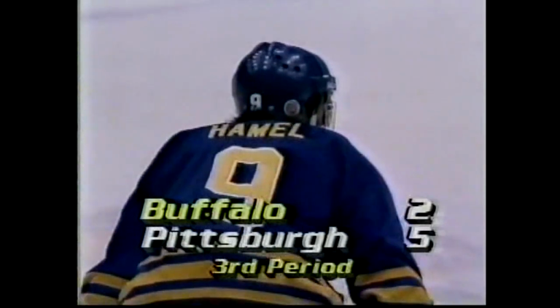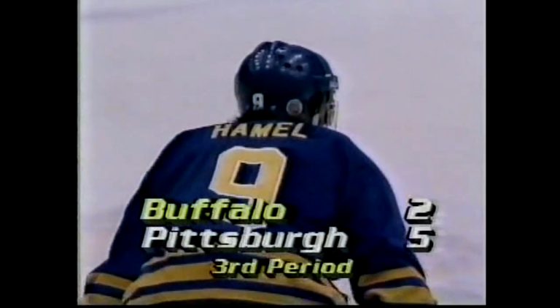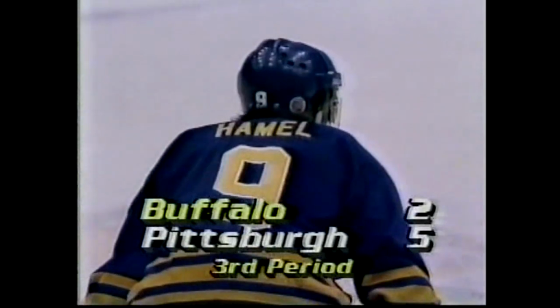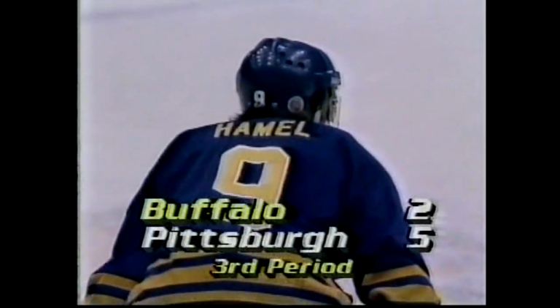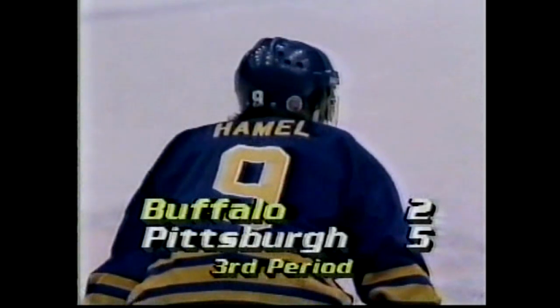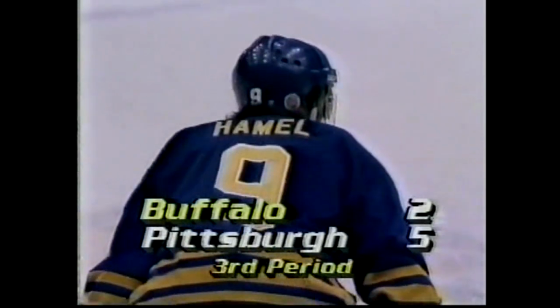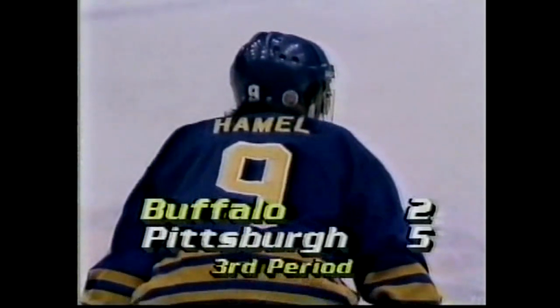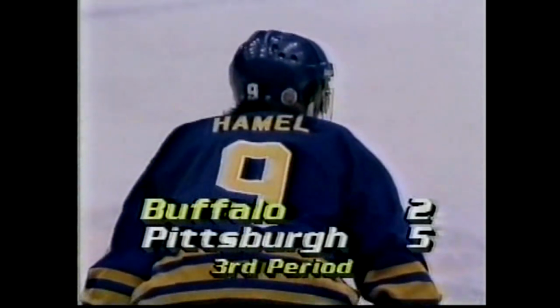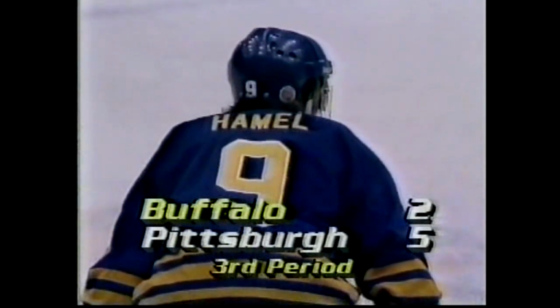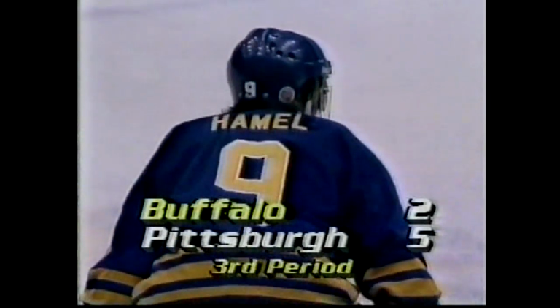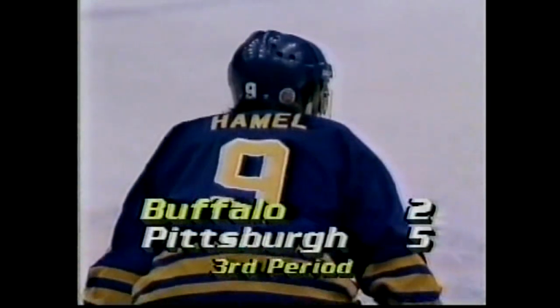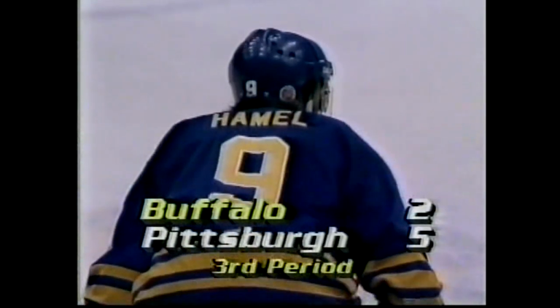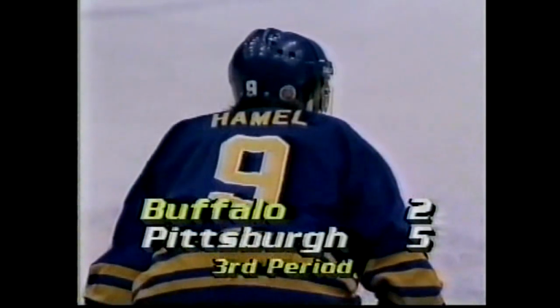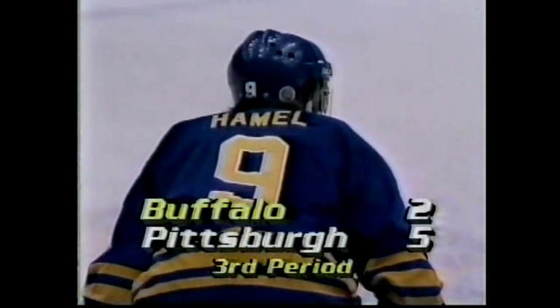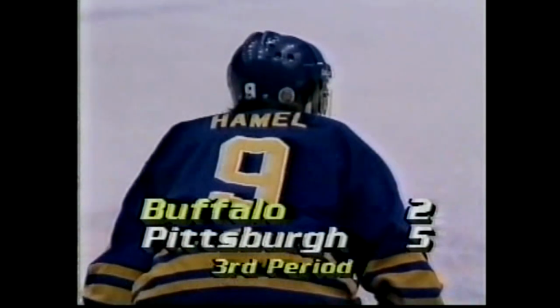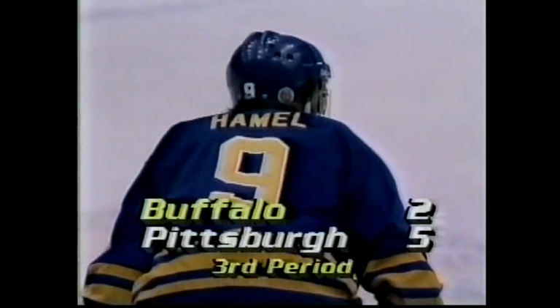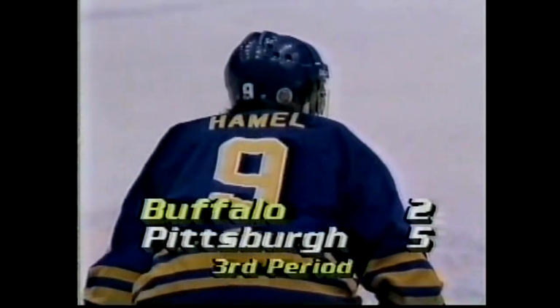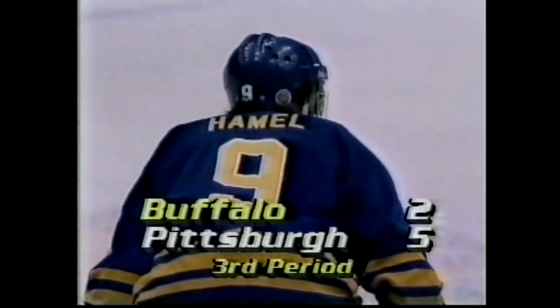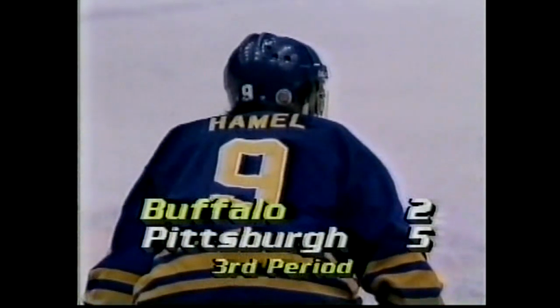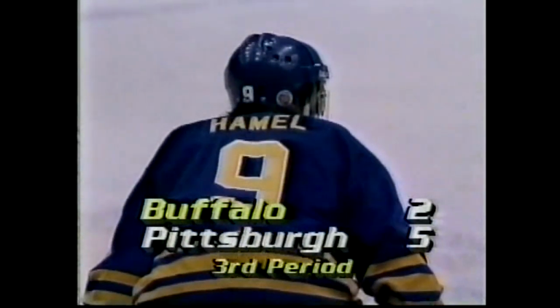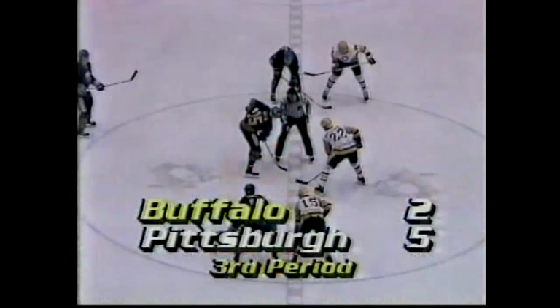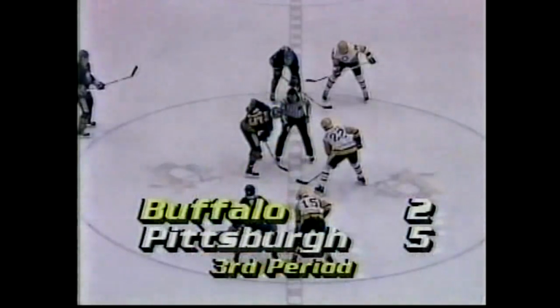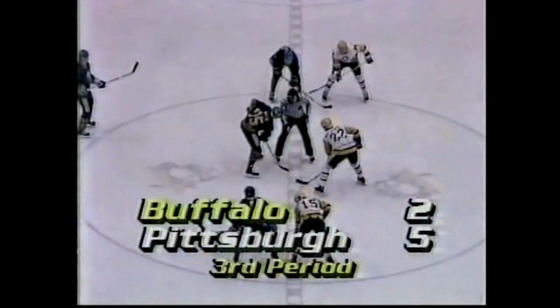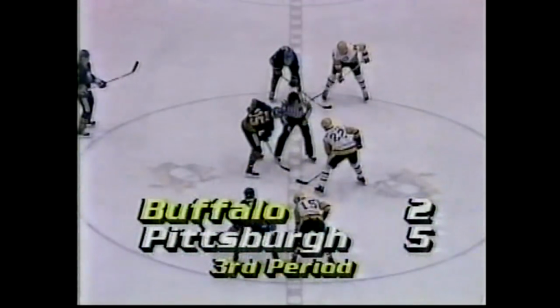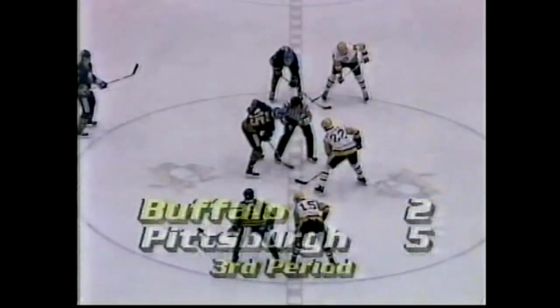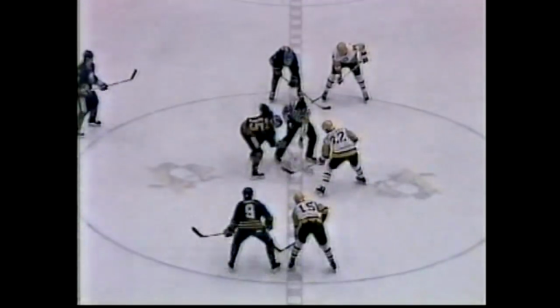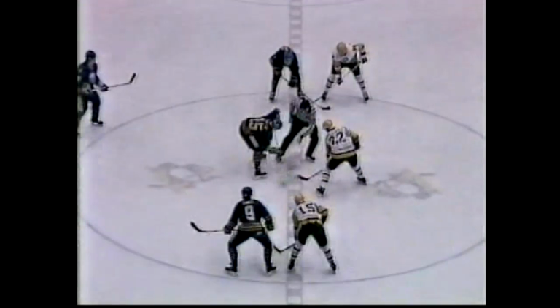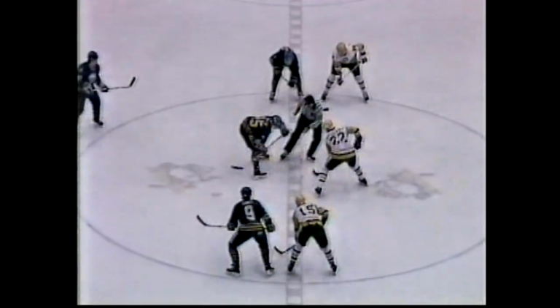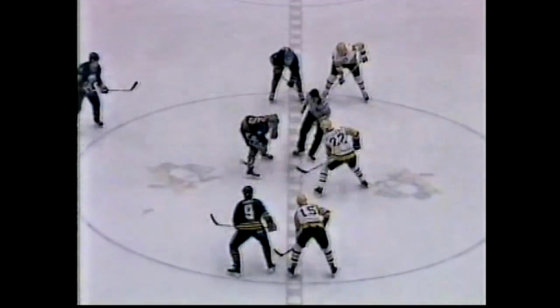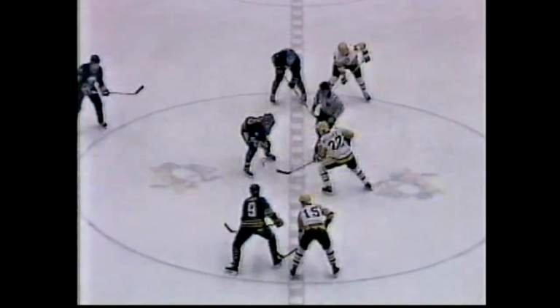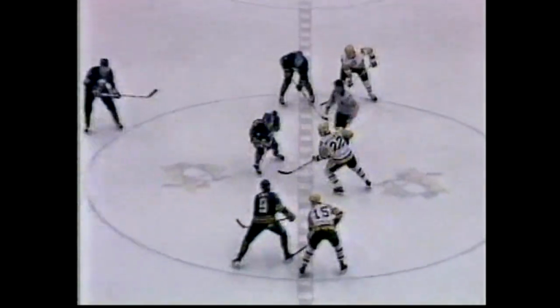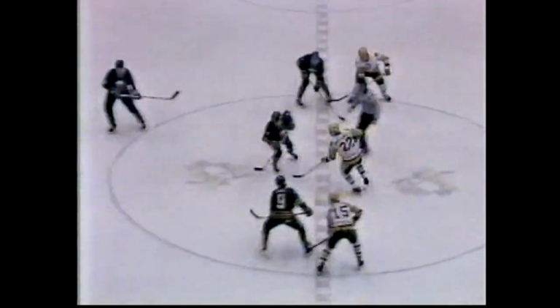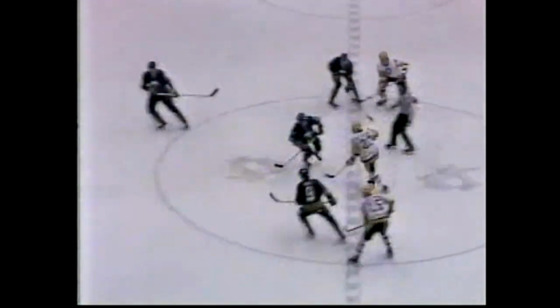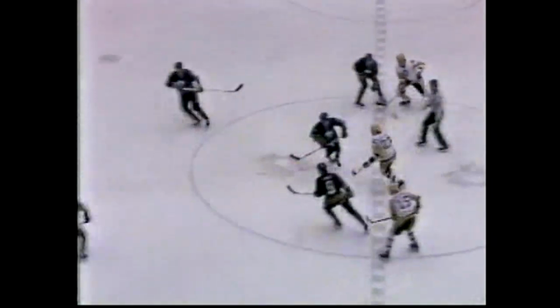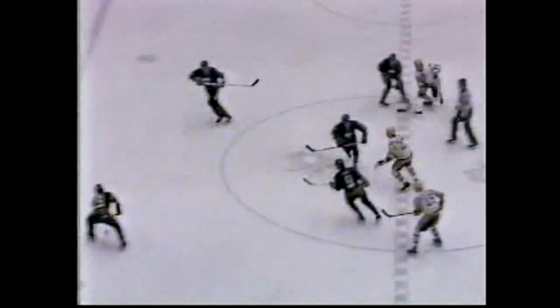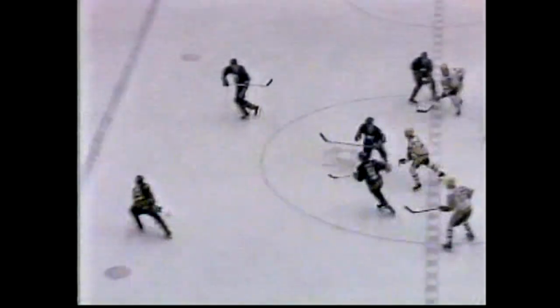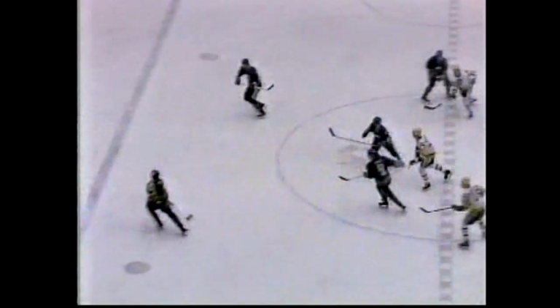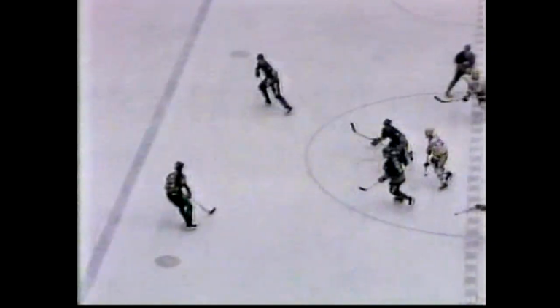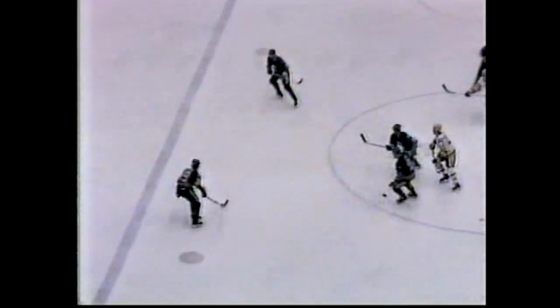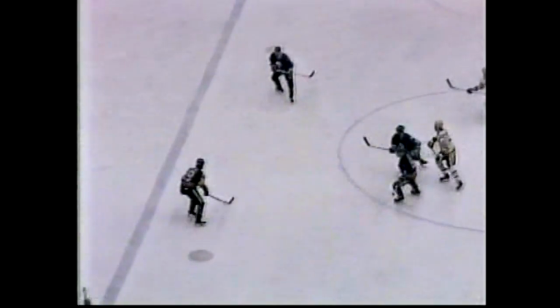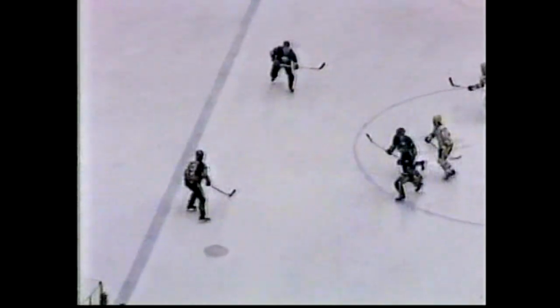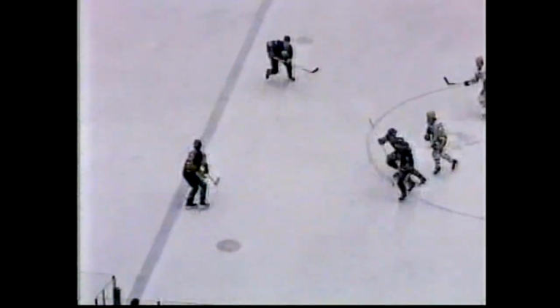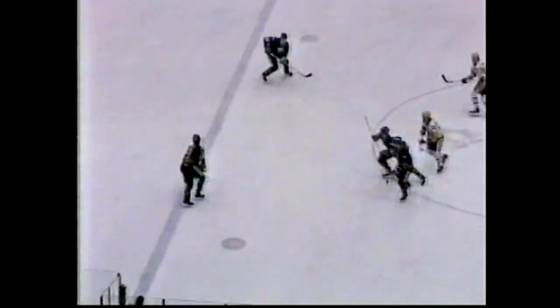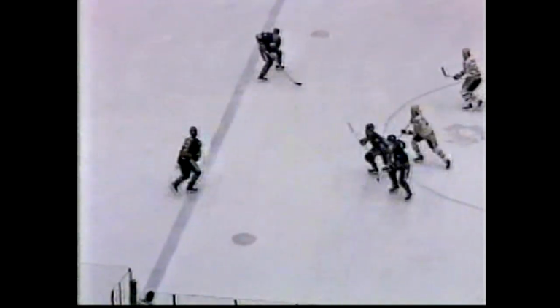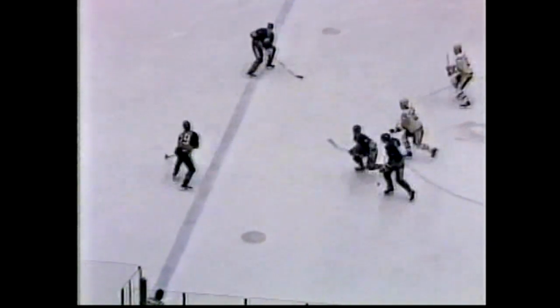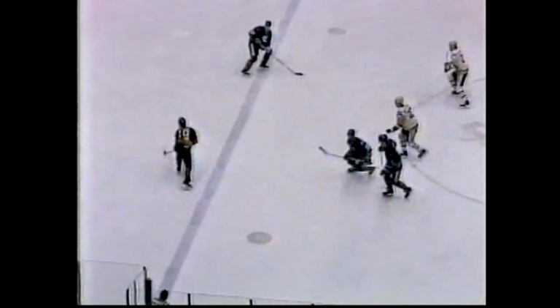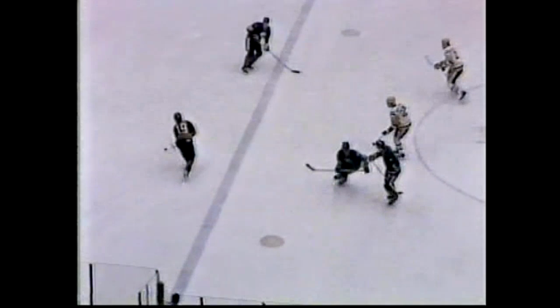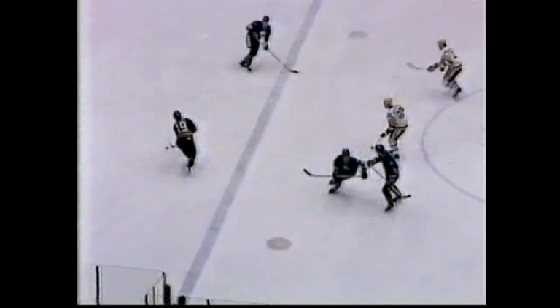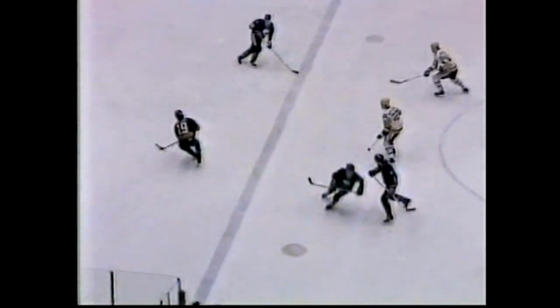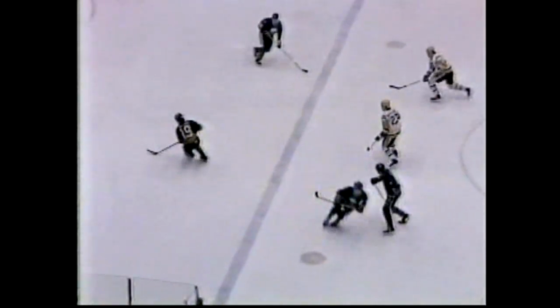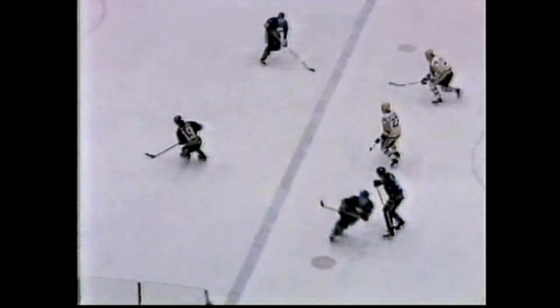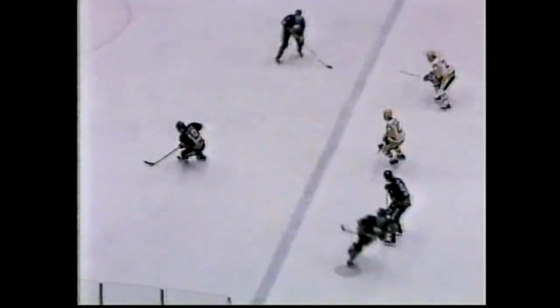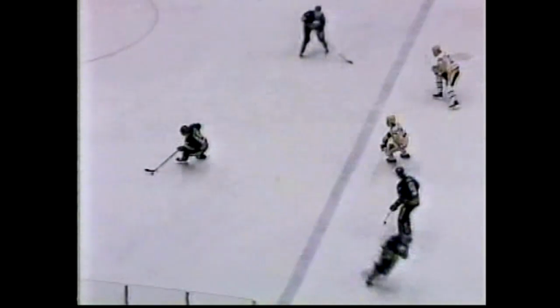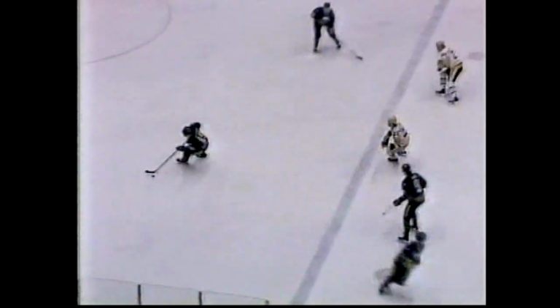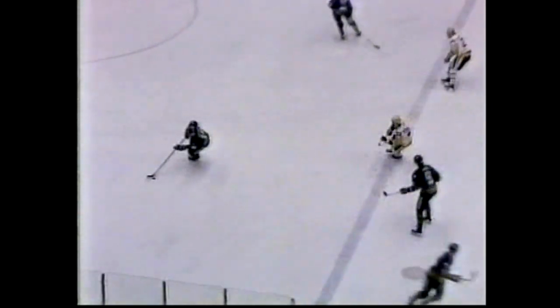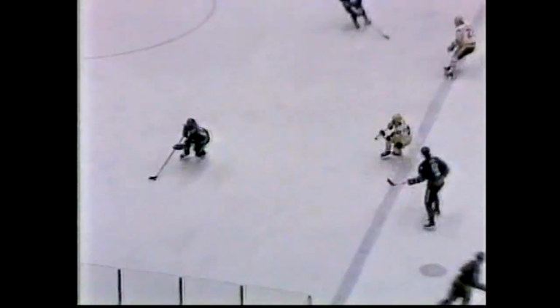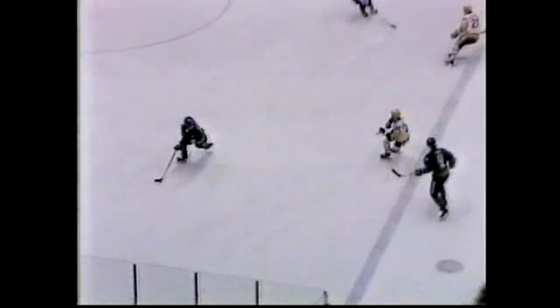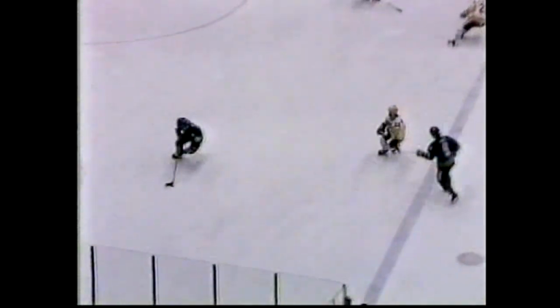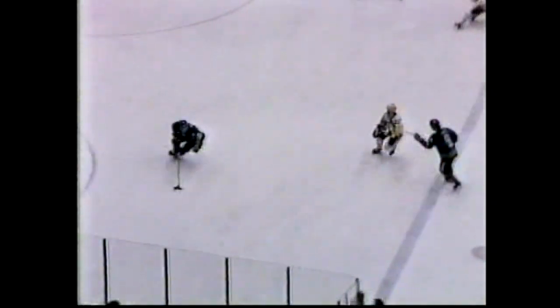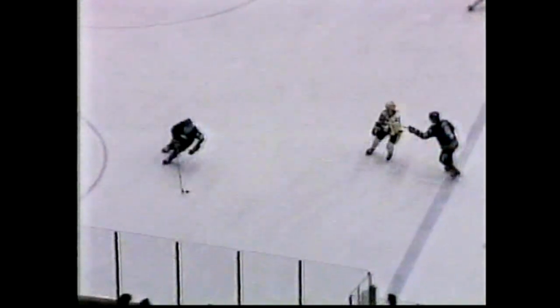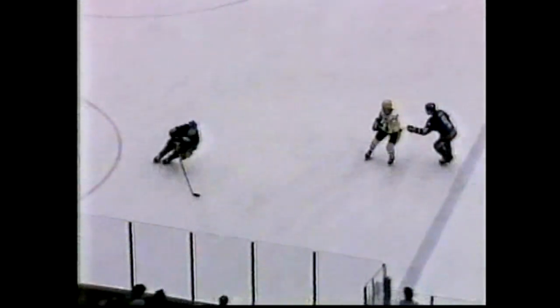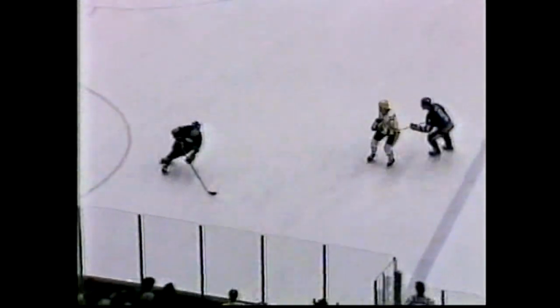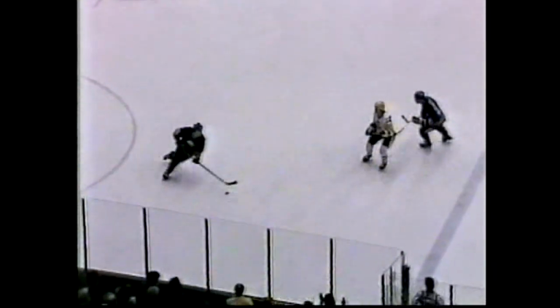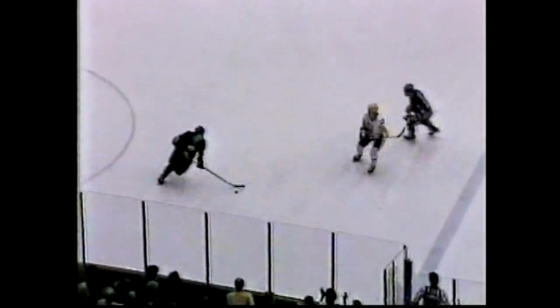The Sabres, with 7:31 remaining, are trying to stage a rally. Boy, it's lucky we got a replay — I was looking at the stick on top of the.